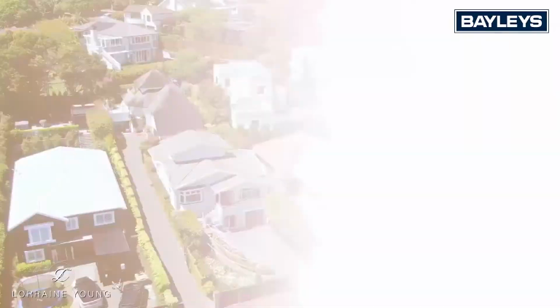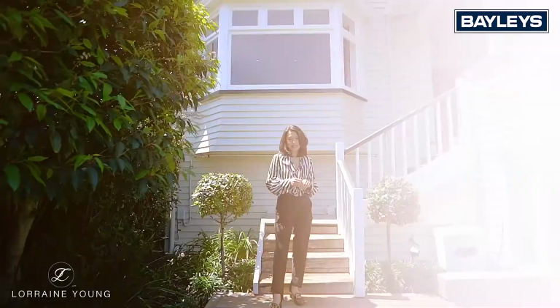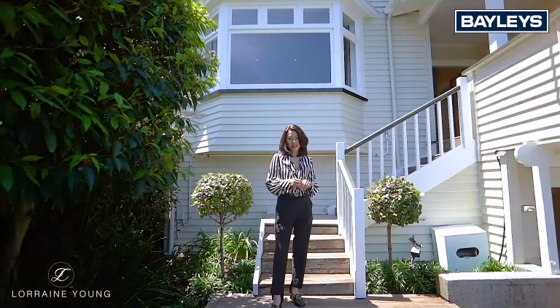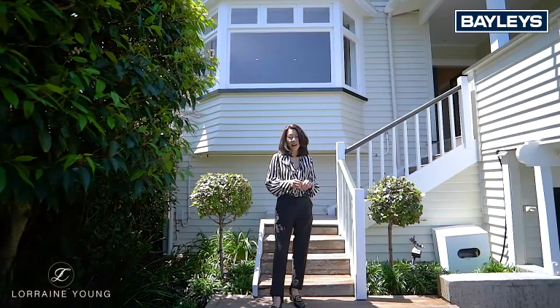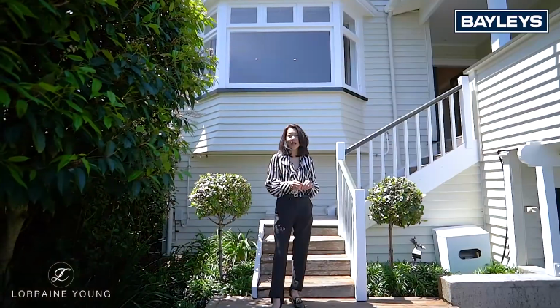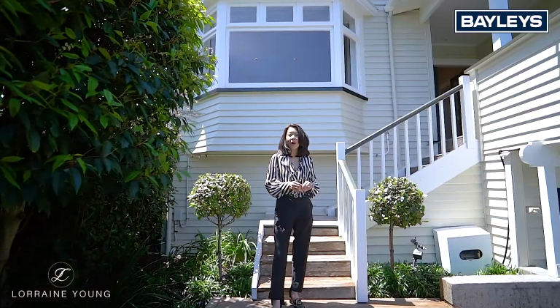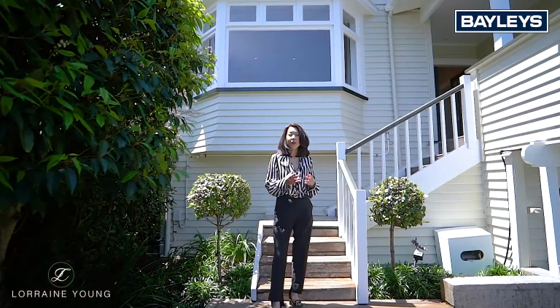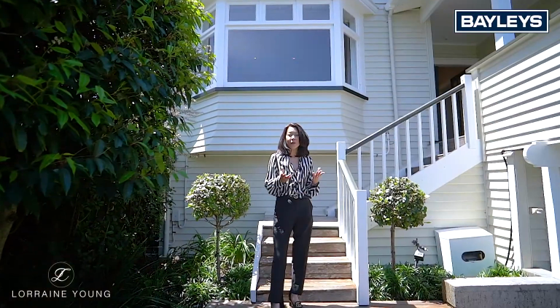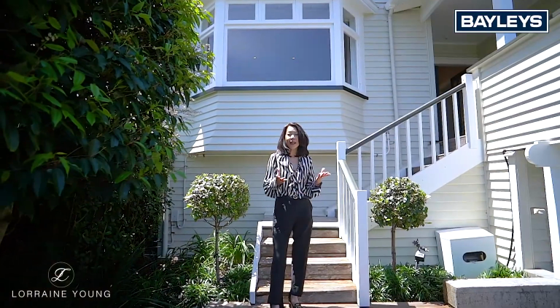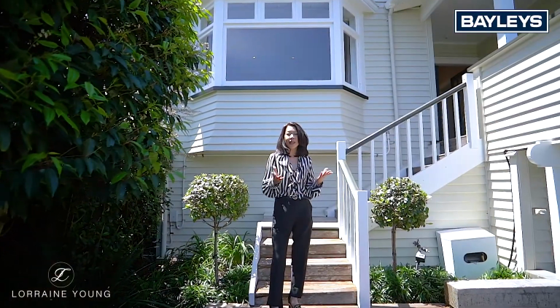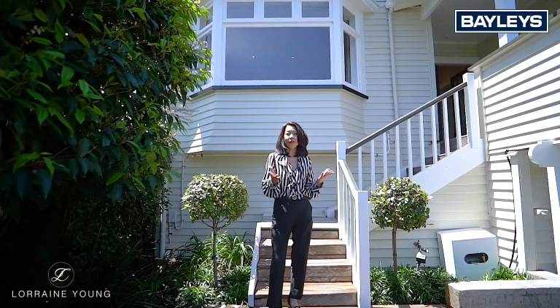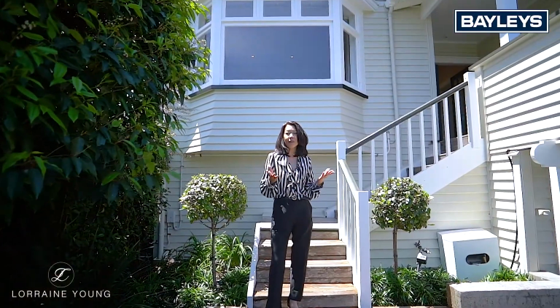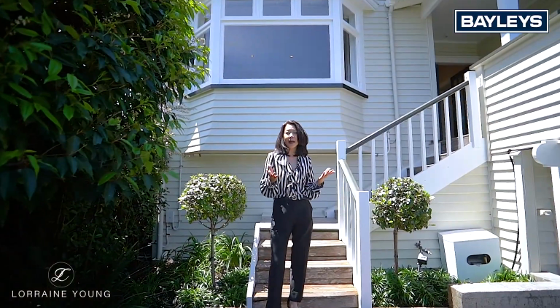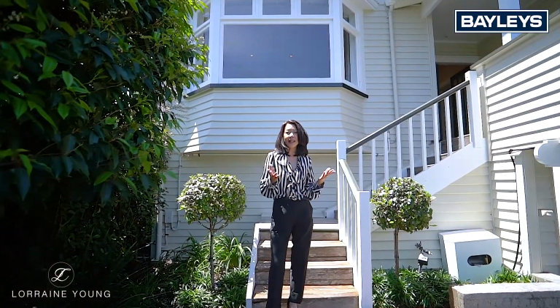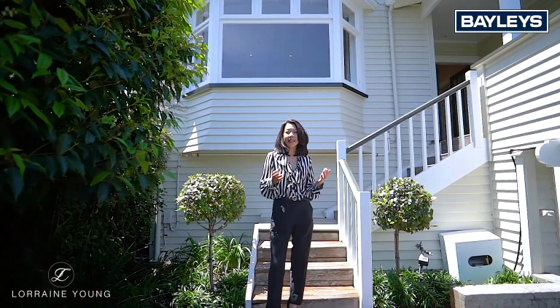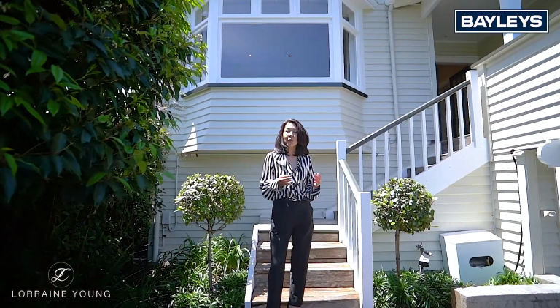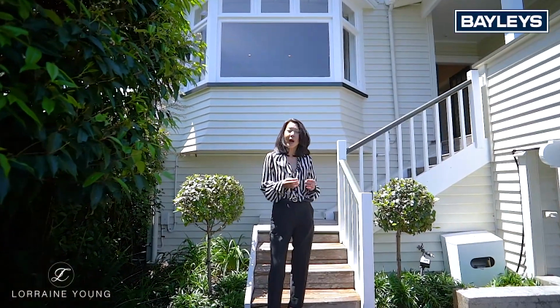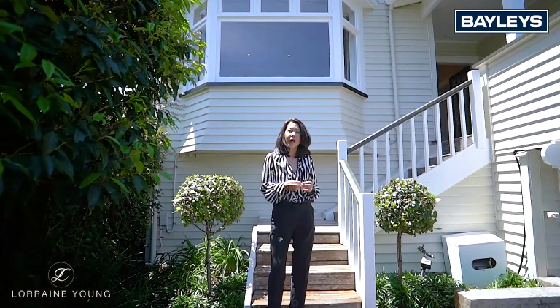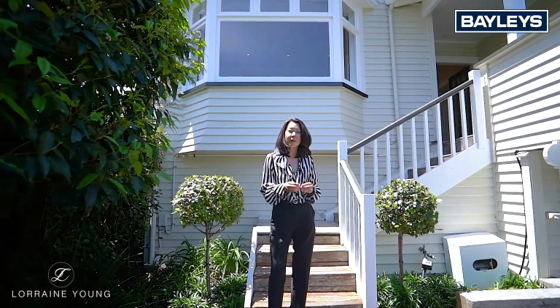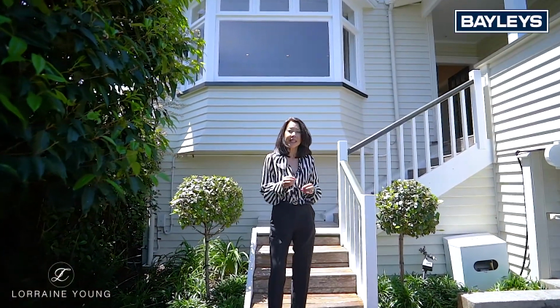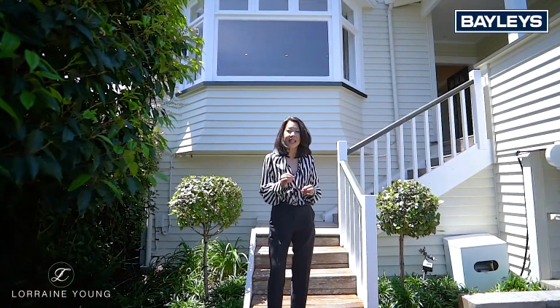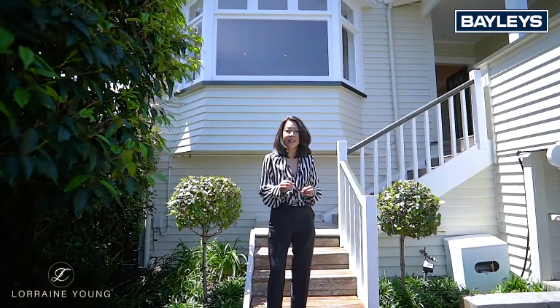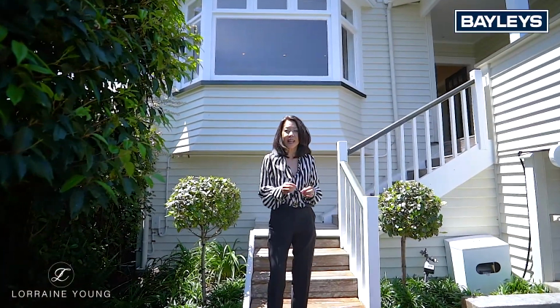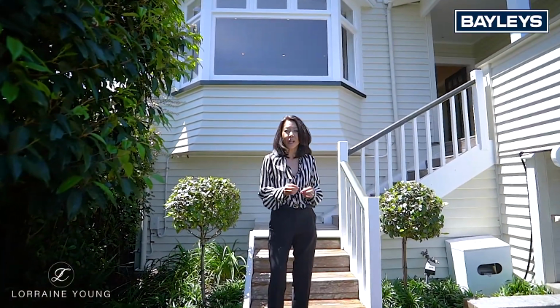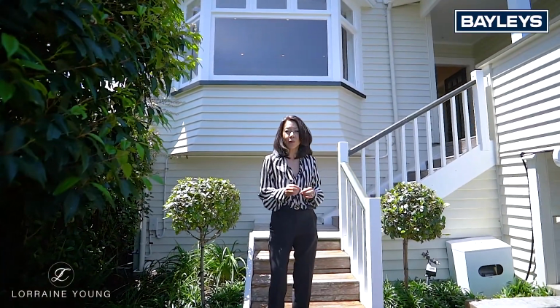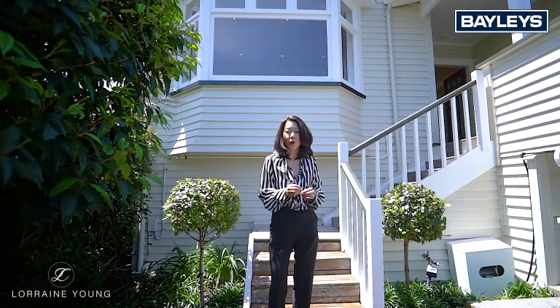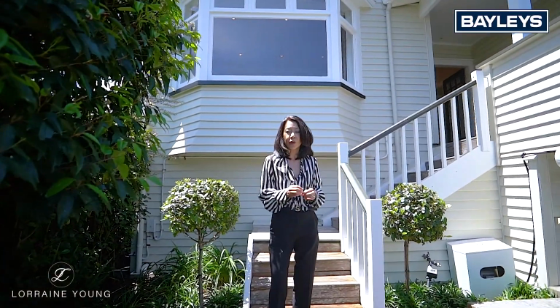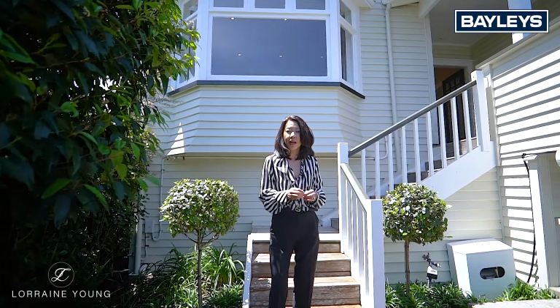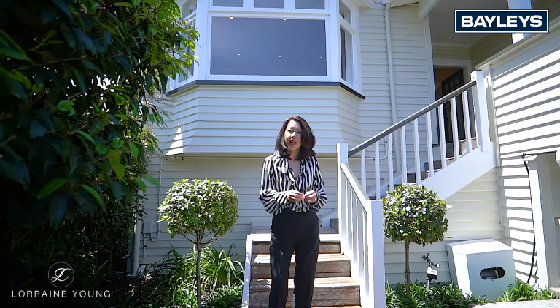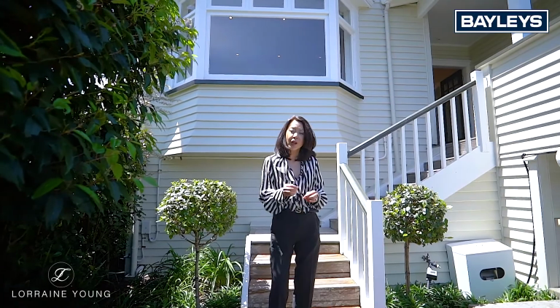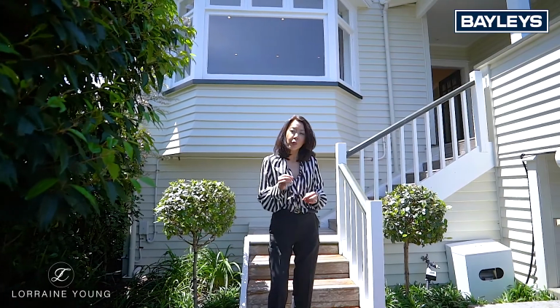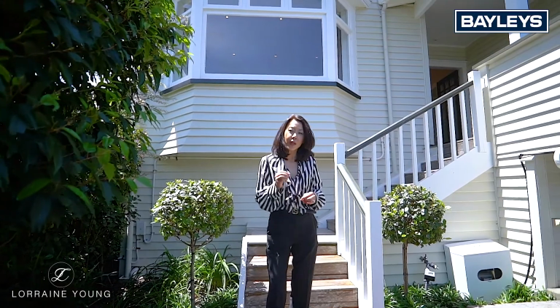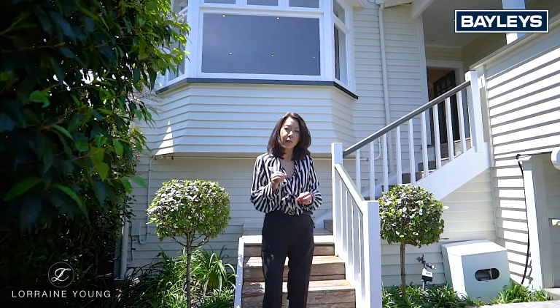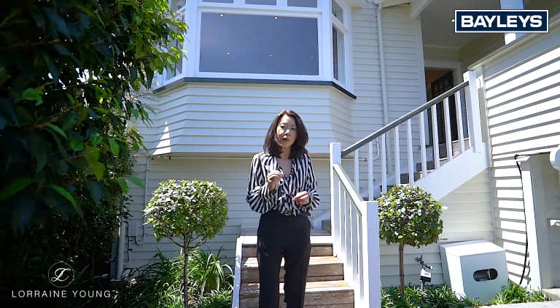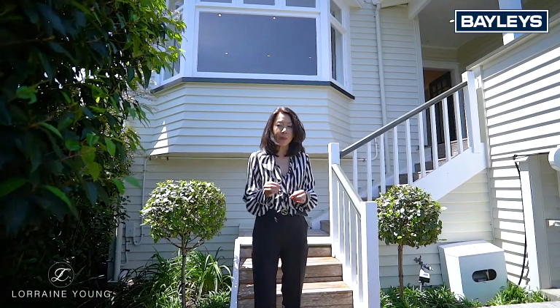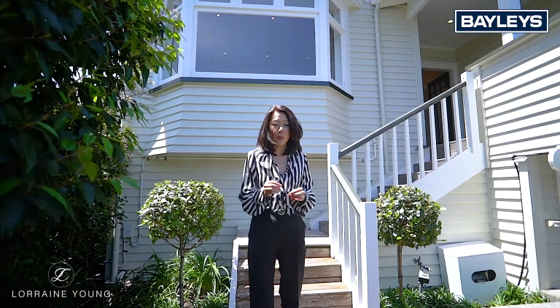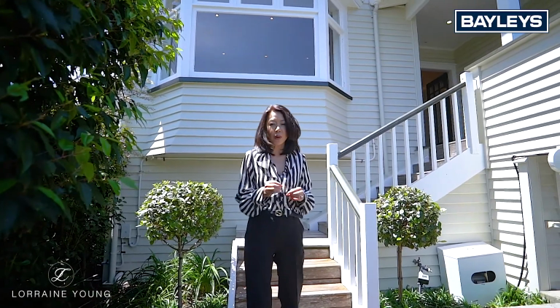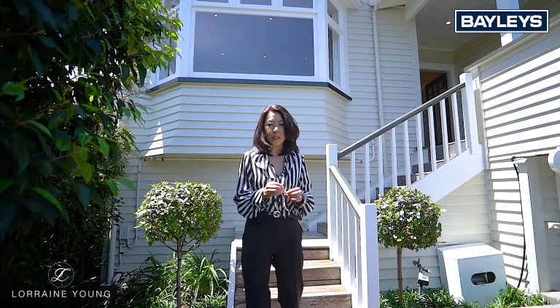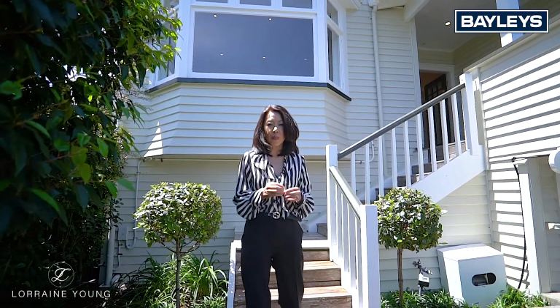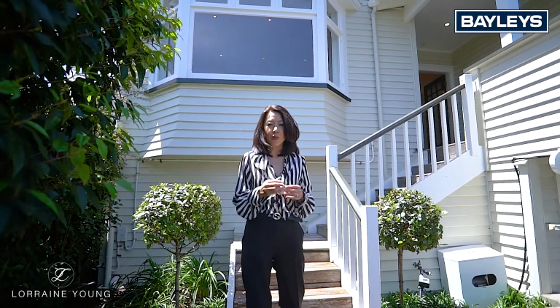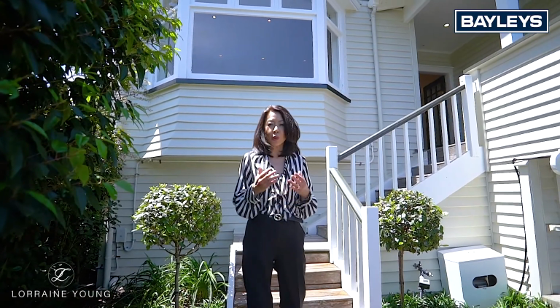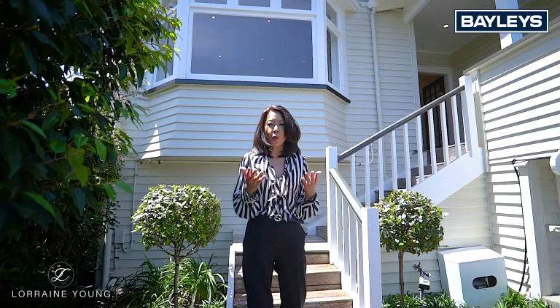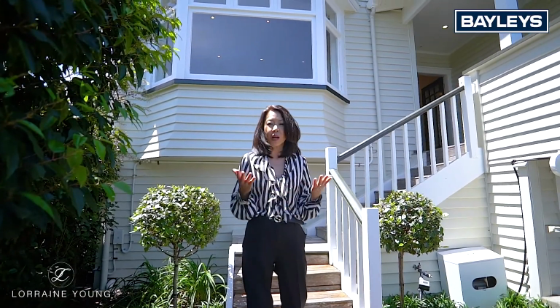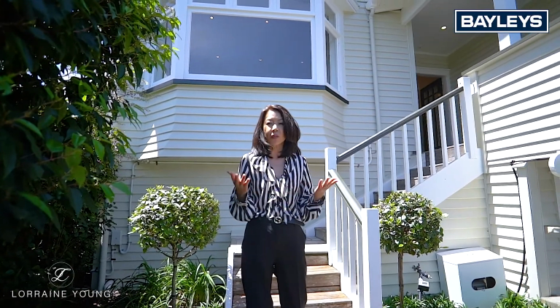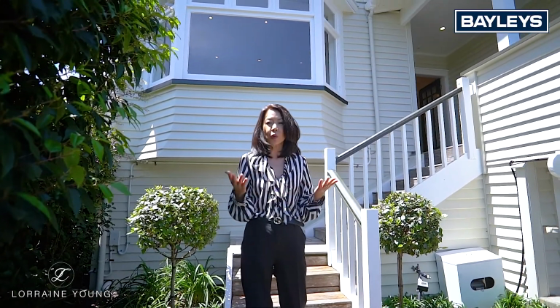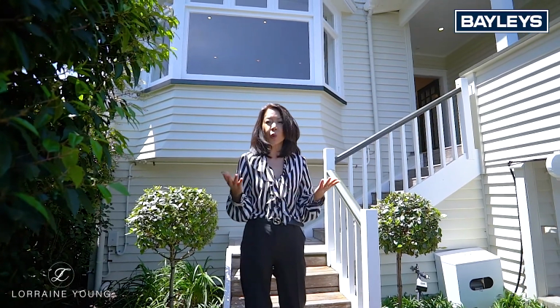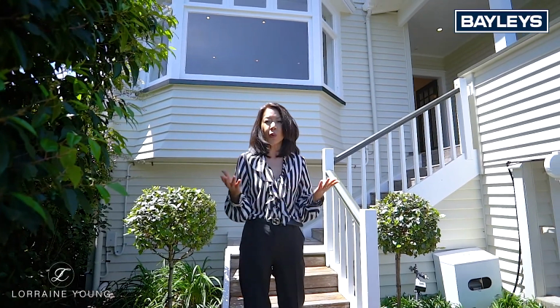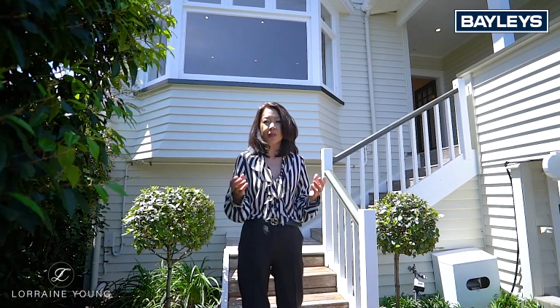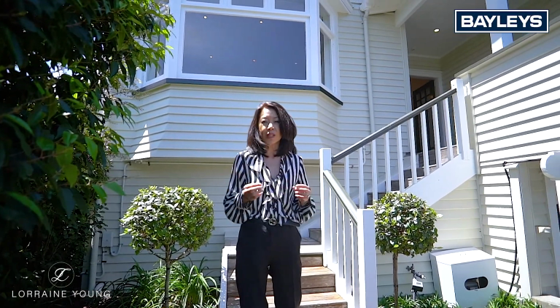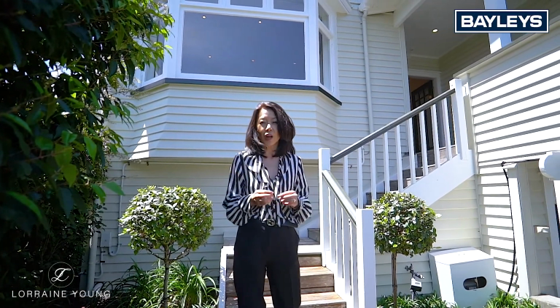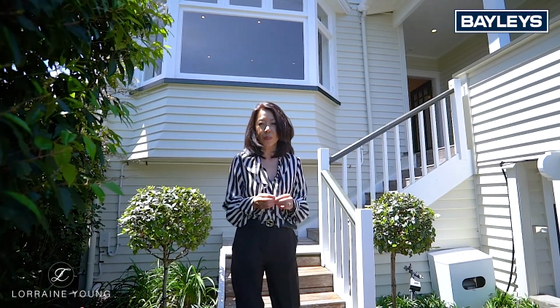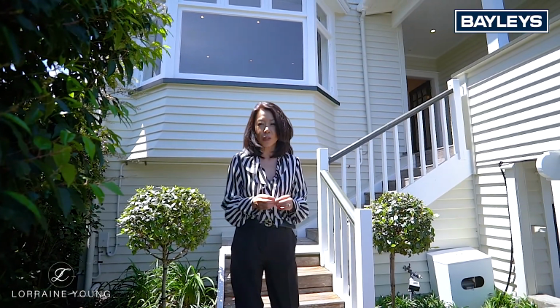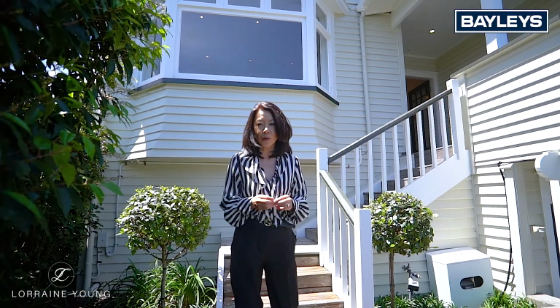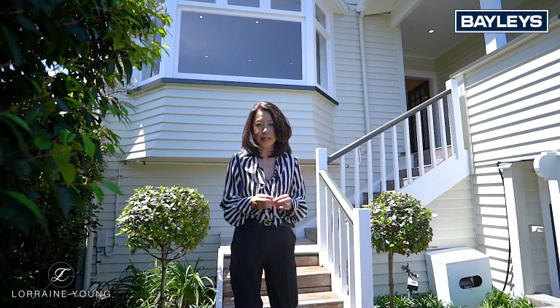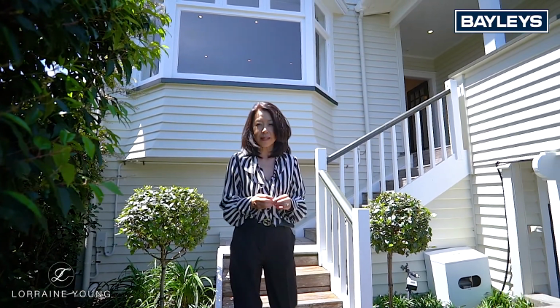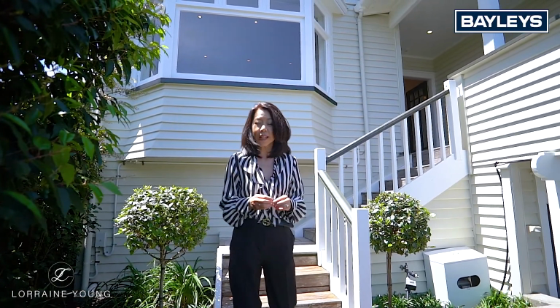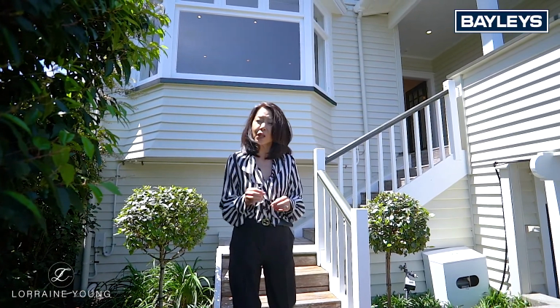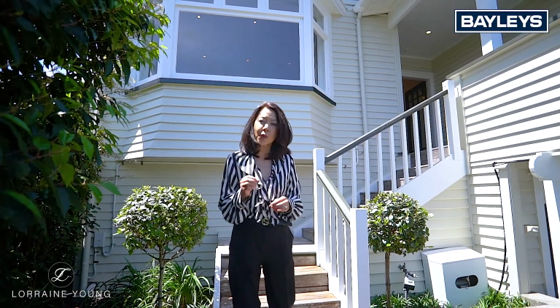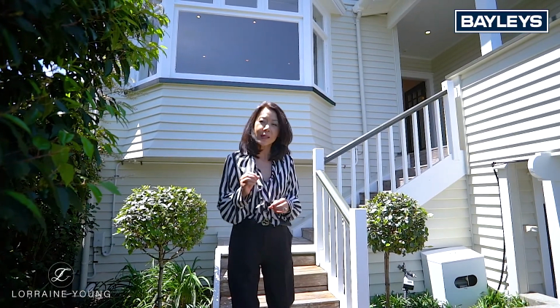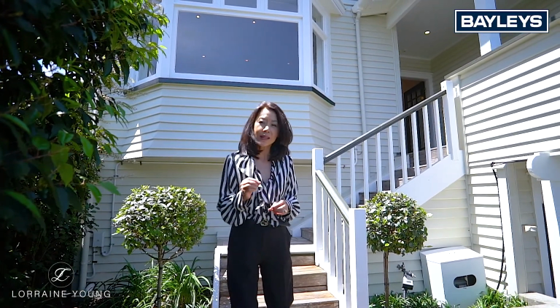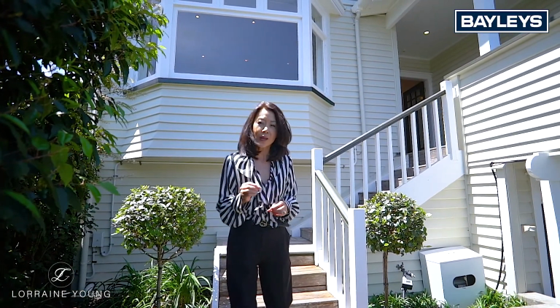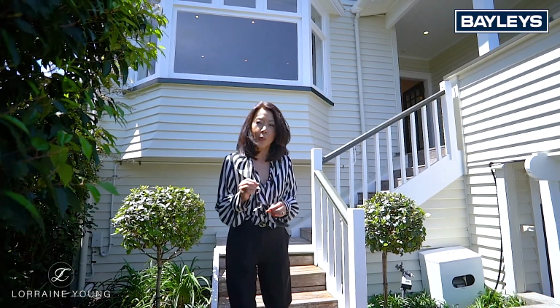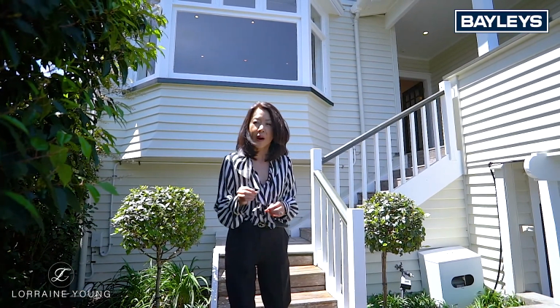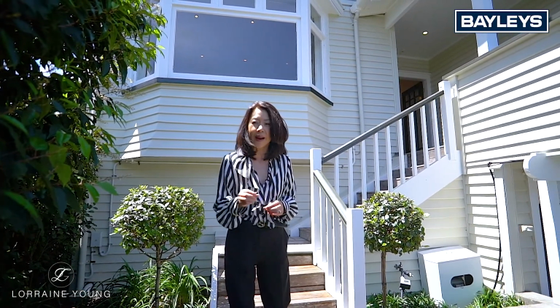Hi, I'm Lorraine Young from Baileys, and welcome to 10 Kenny Road, one of Remuera's most sought-after northern slopes addresses — and you'll see why.